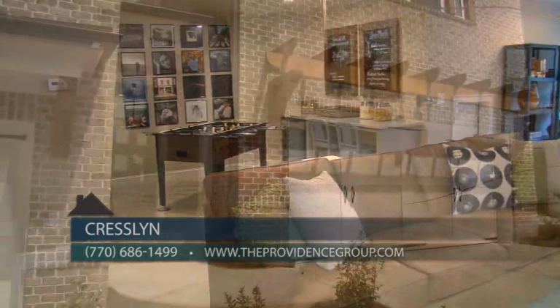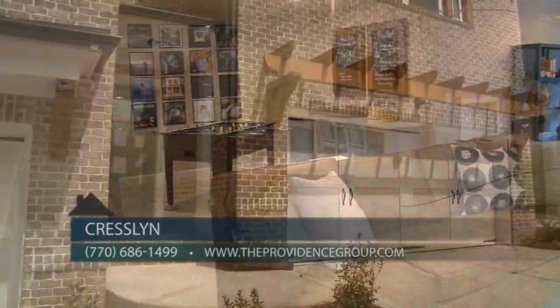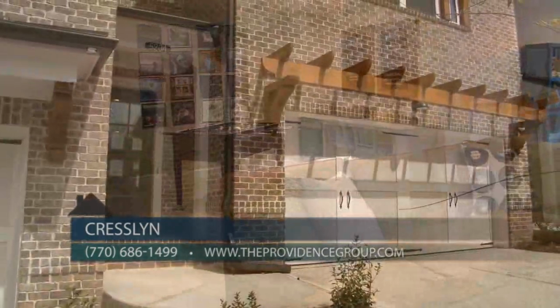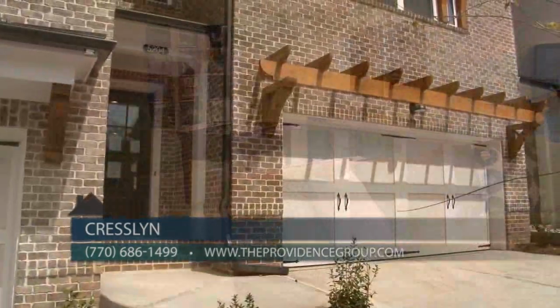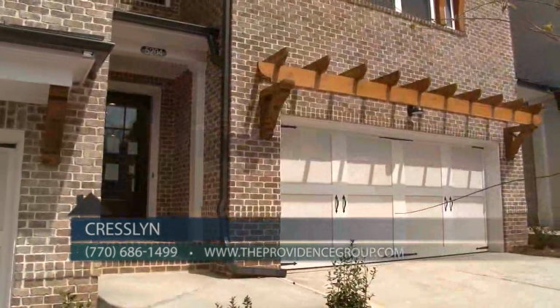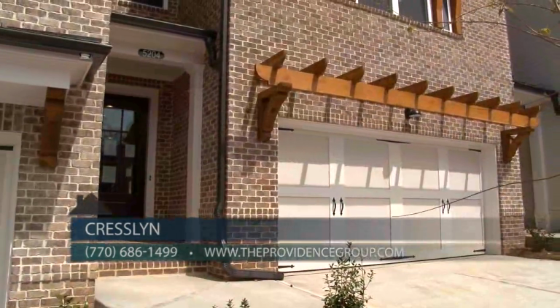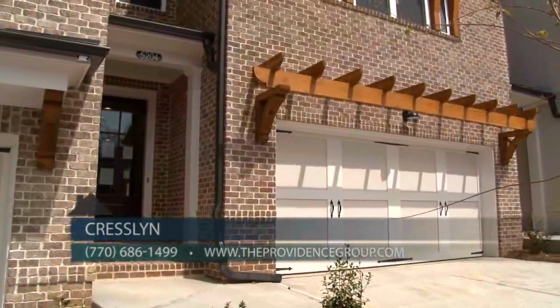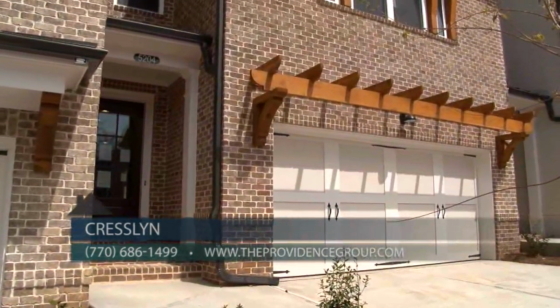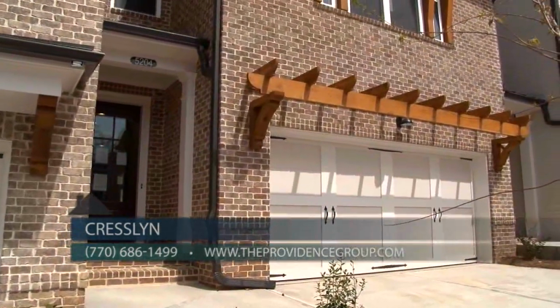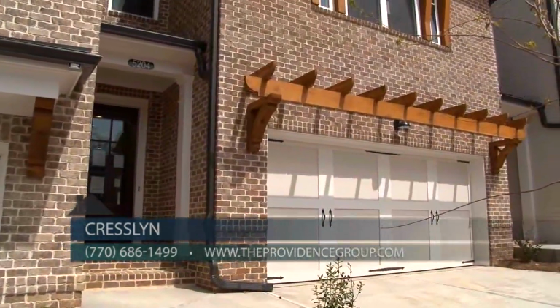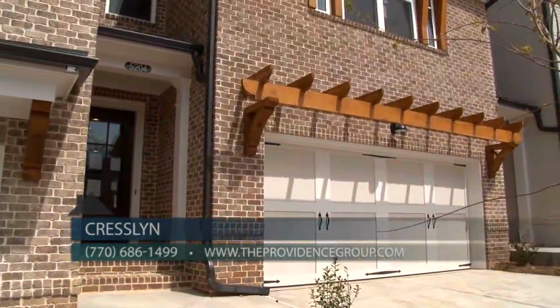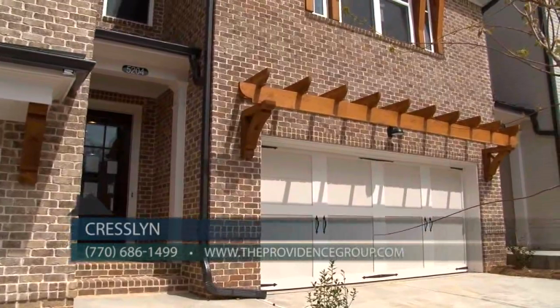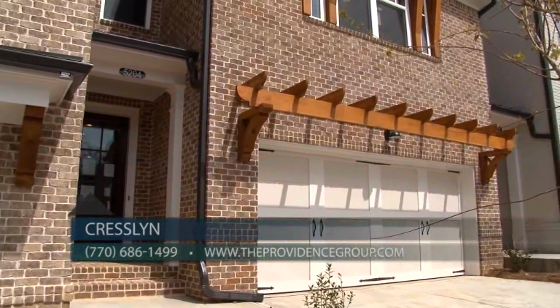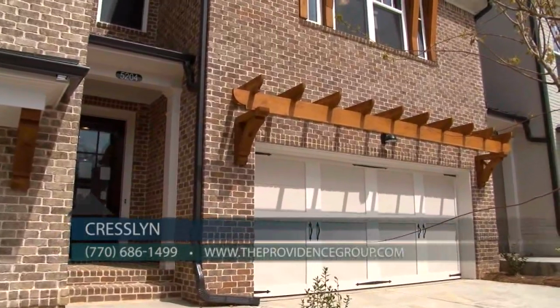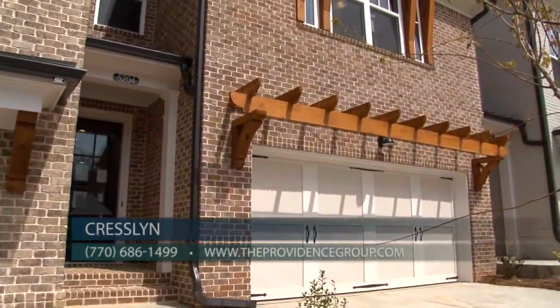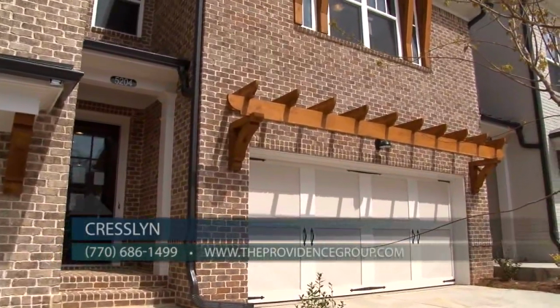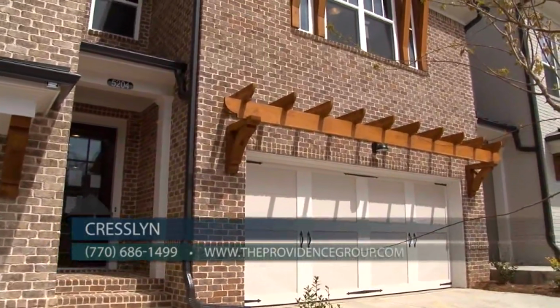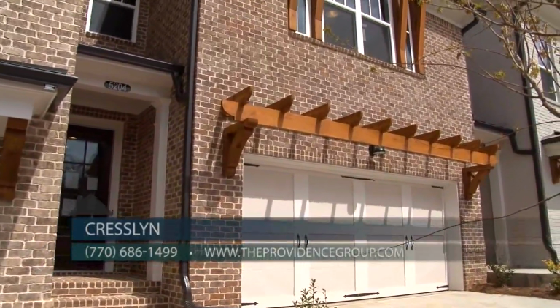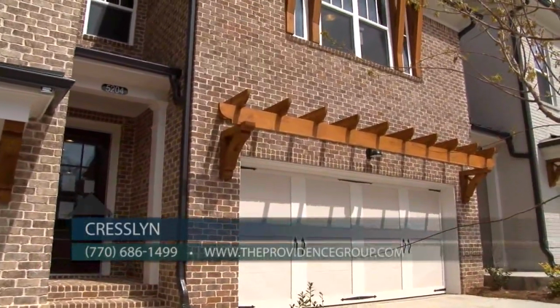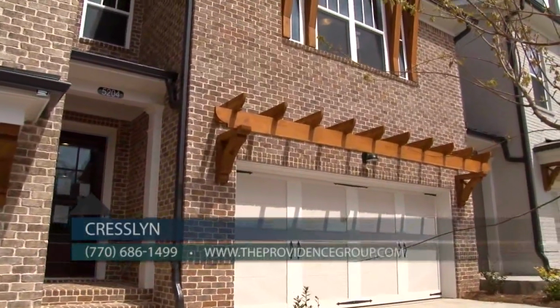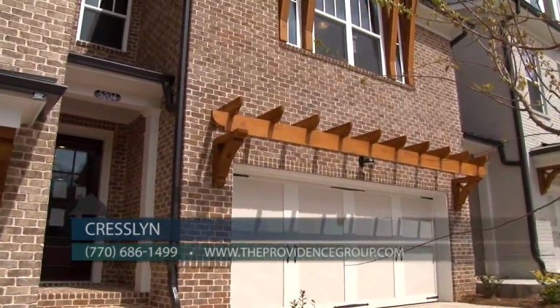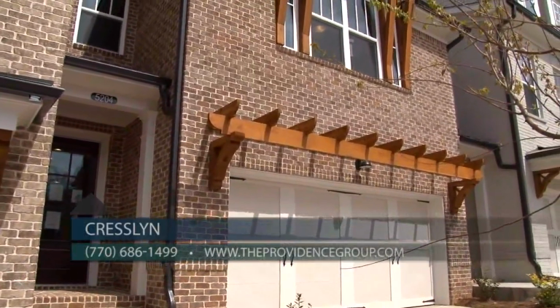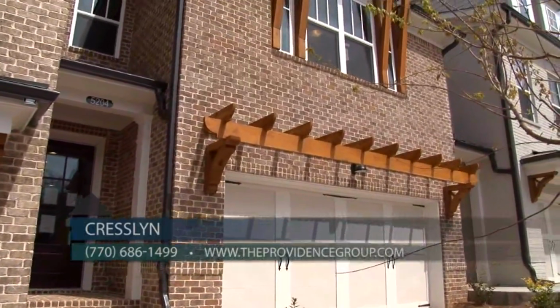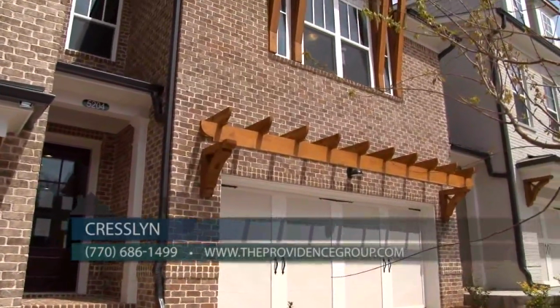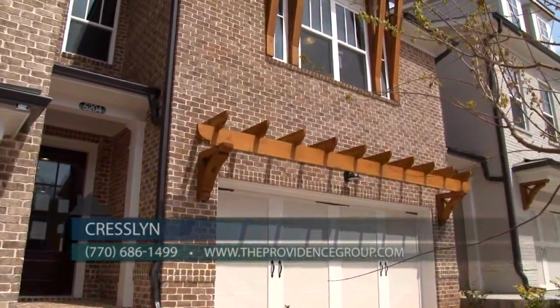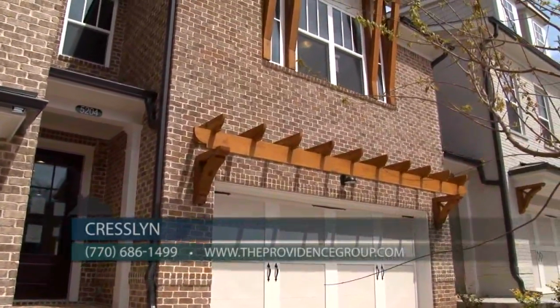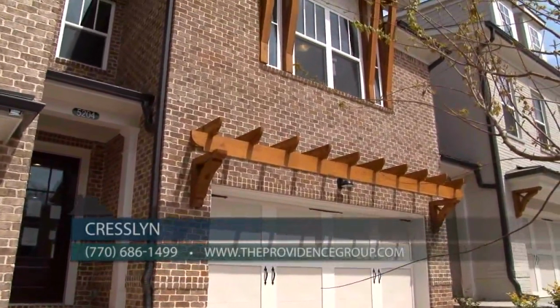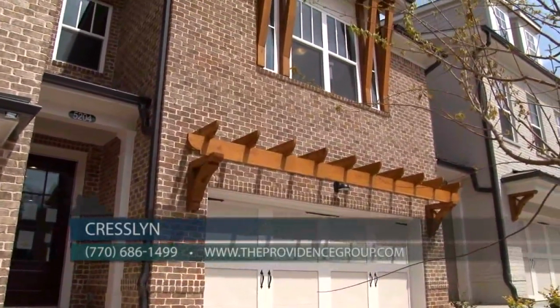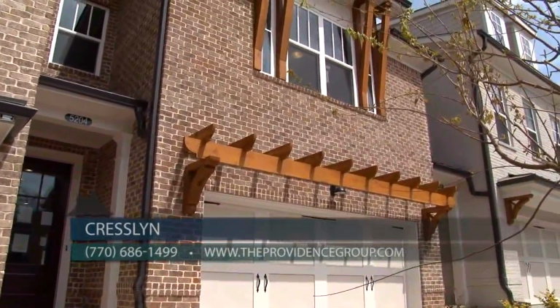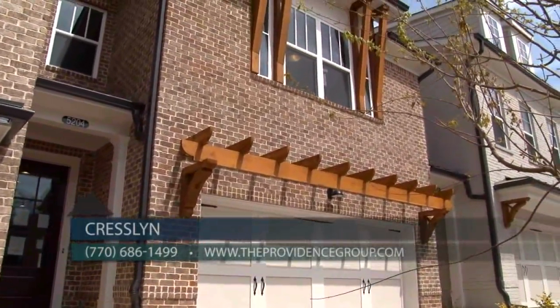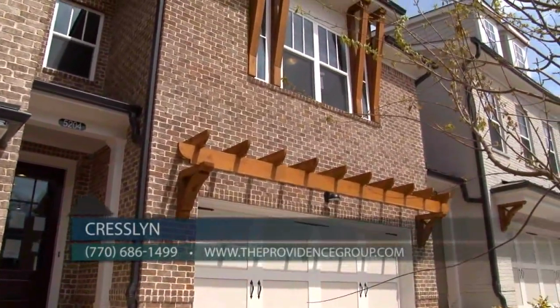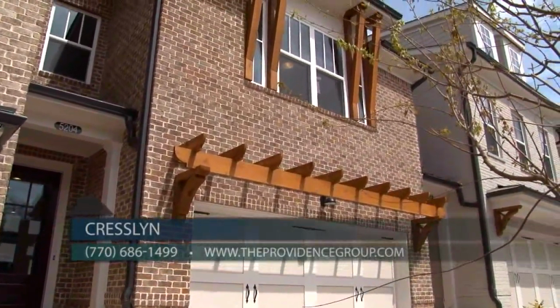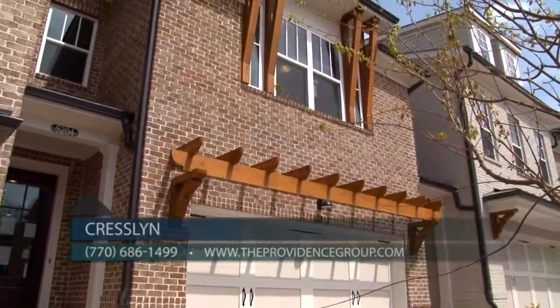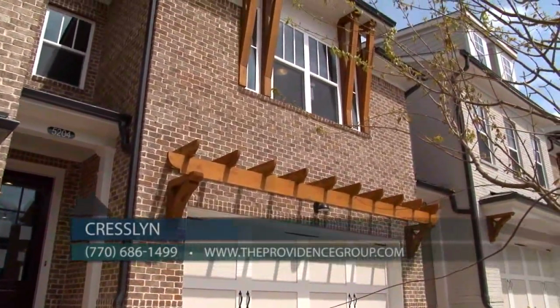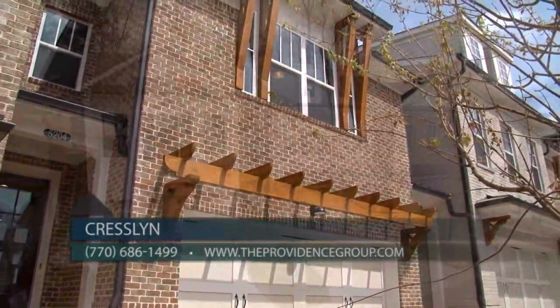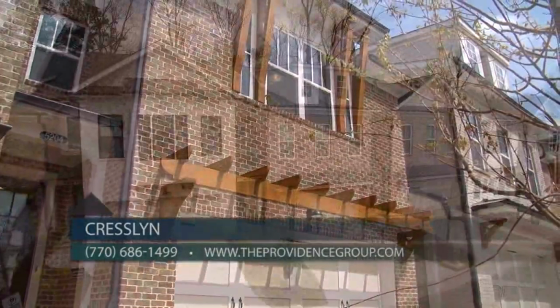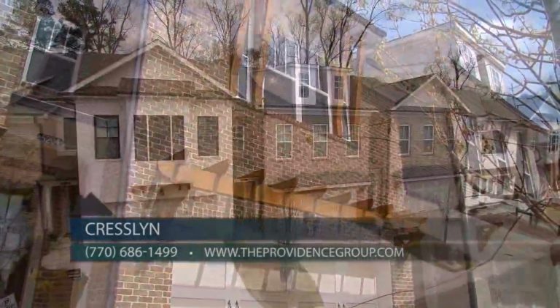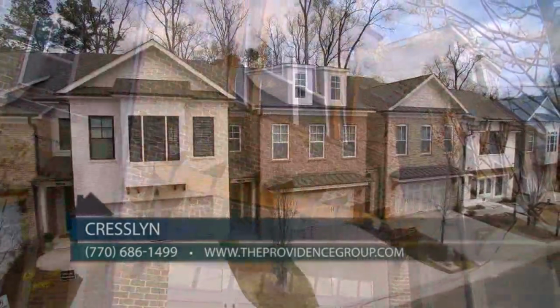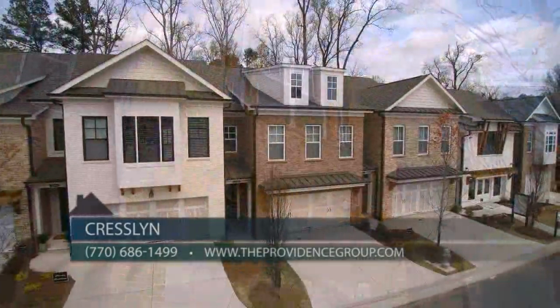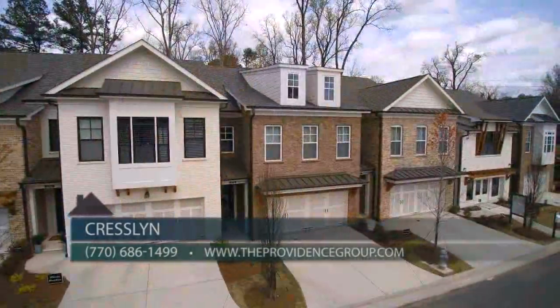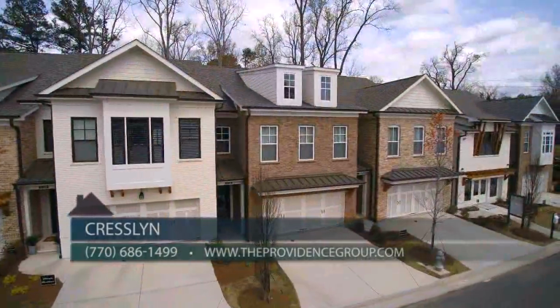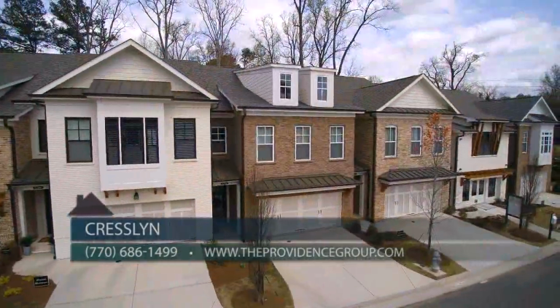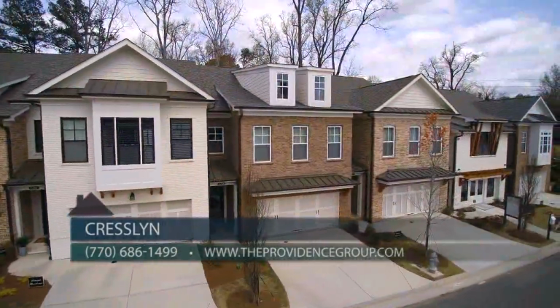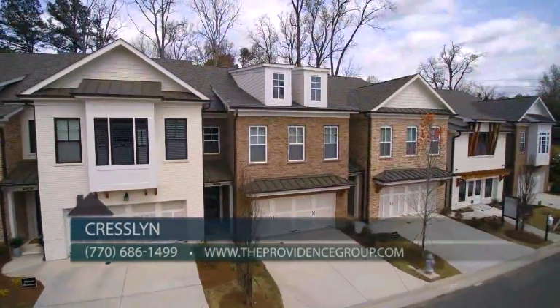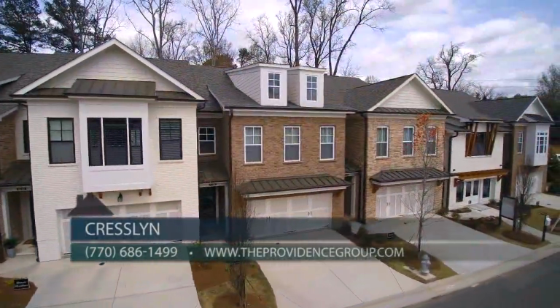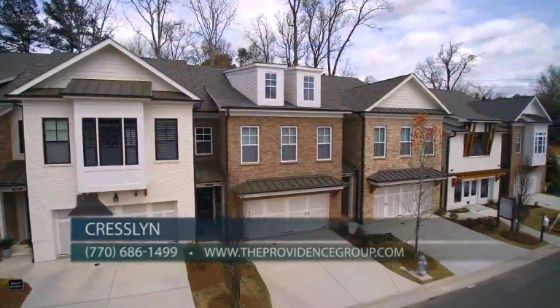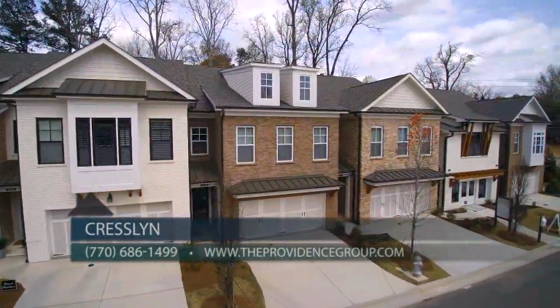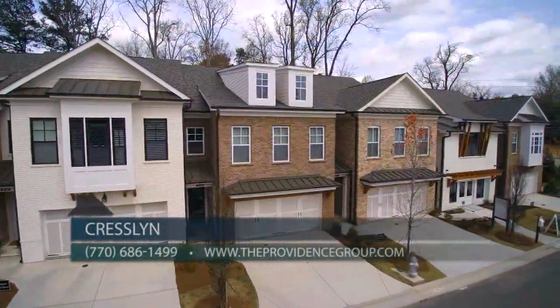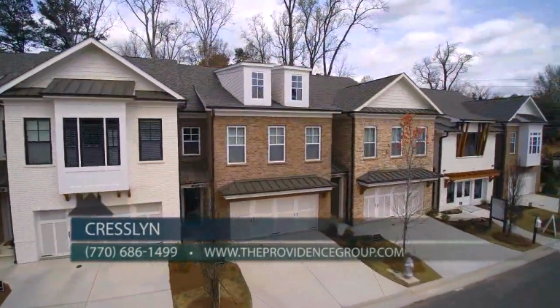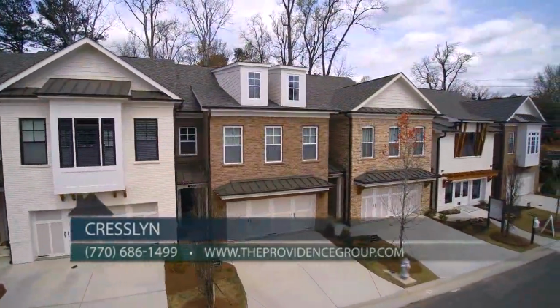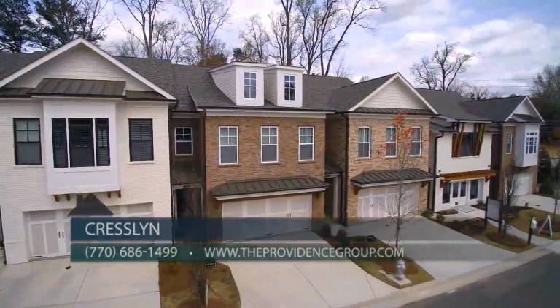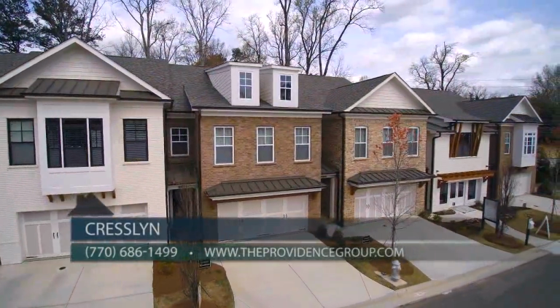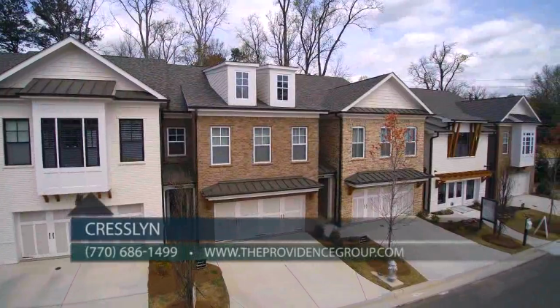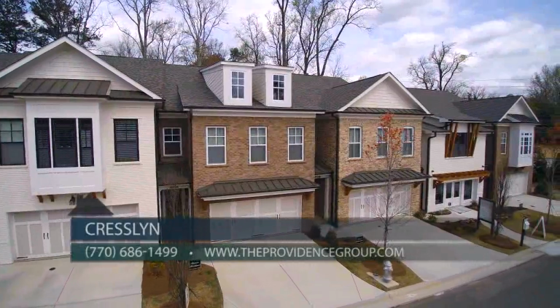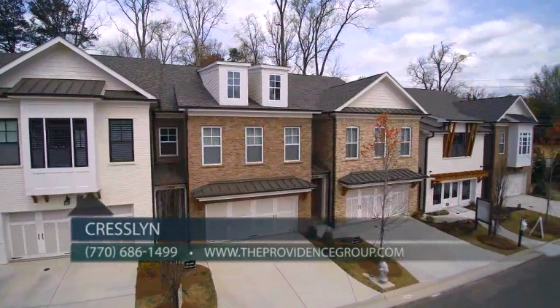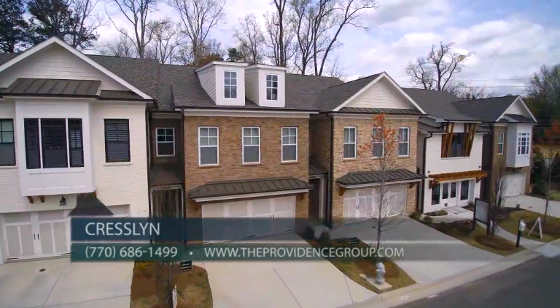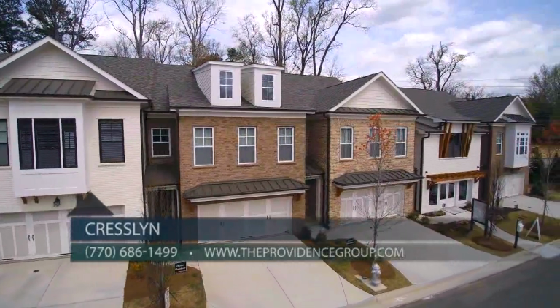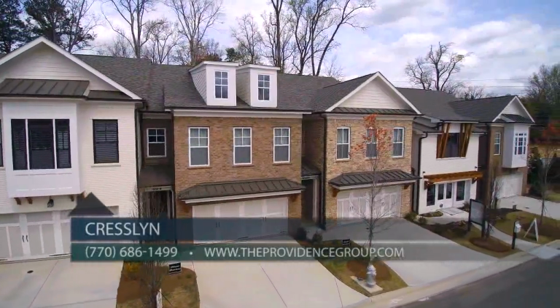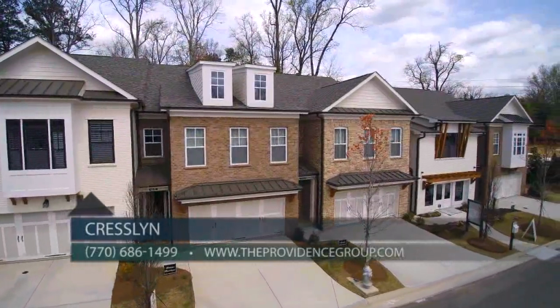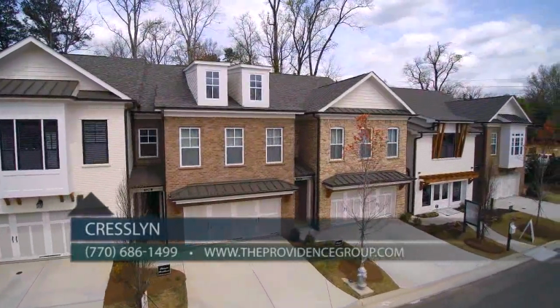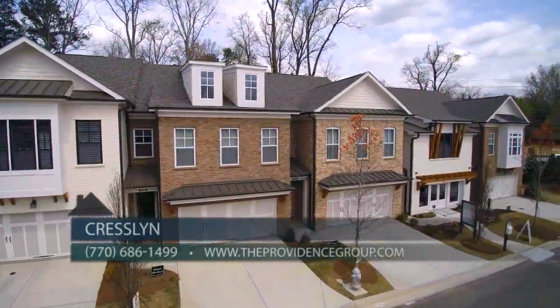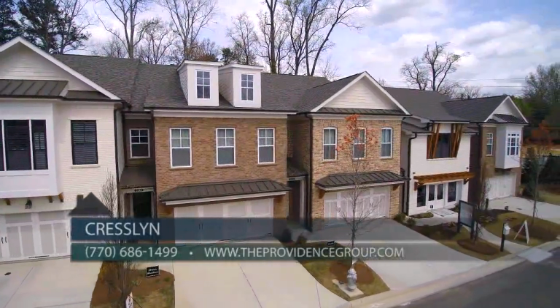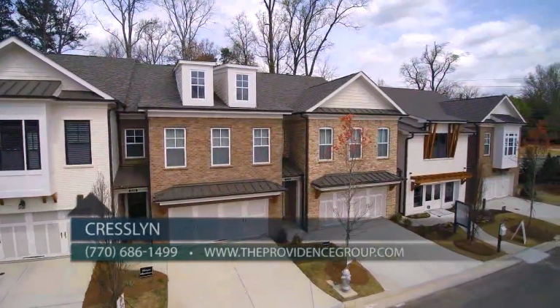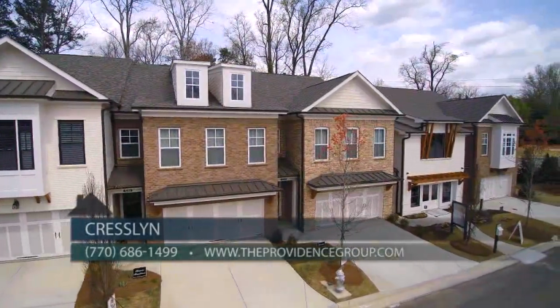Due to our fast sales pace we currently have only three quick move-in ready homes available. Along with our move-in ready homes we also offer pre-sale opportunities as well.